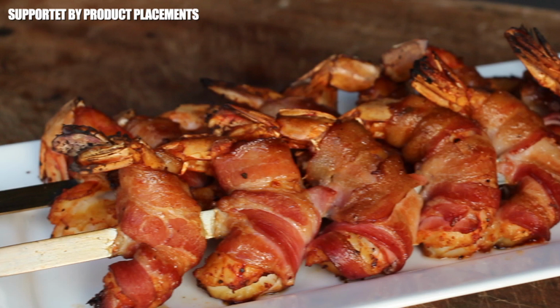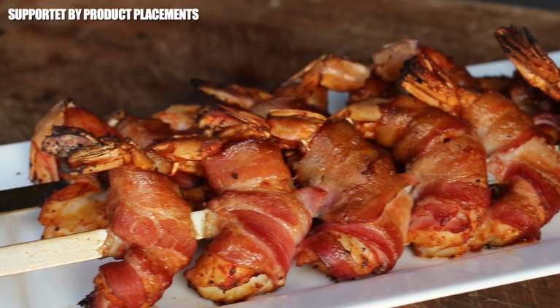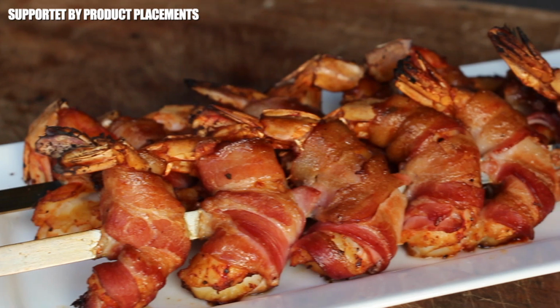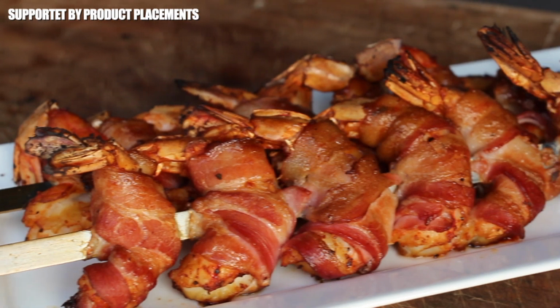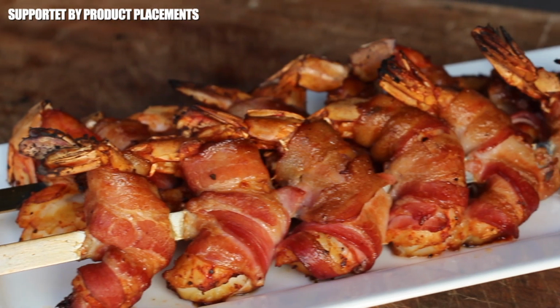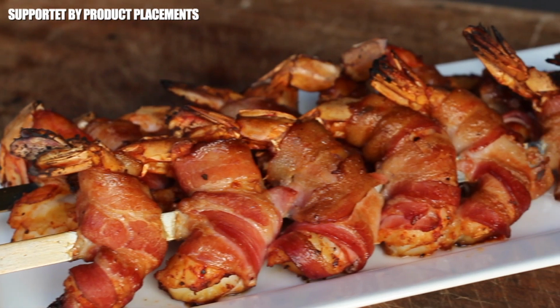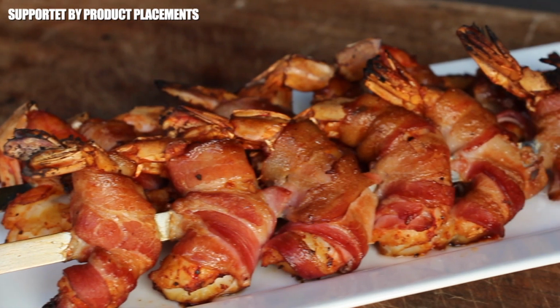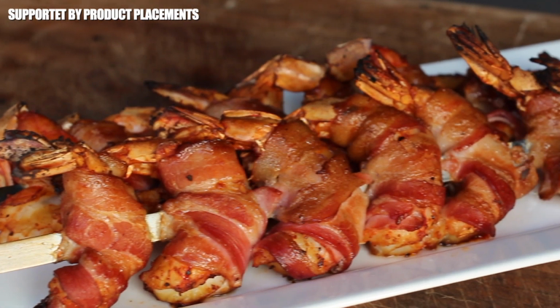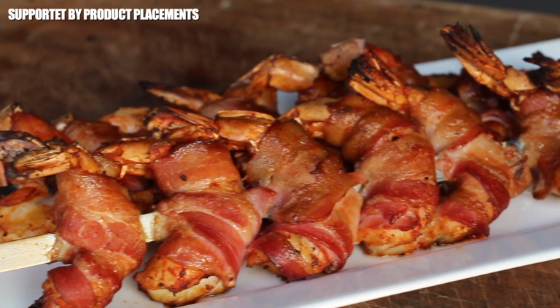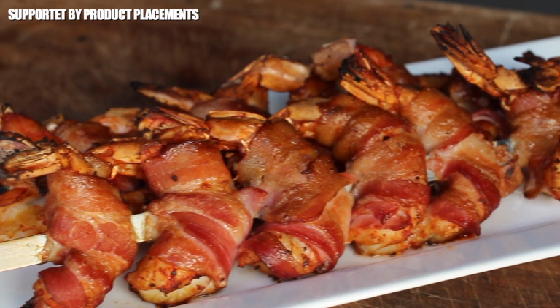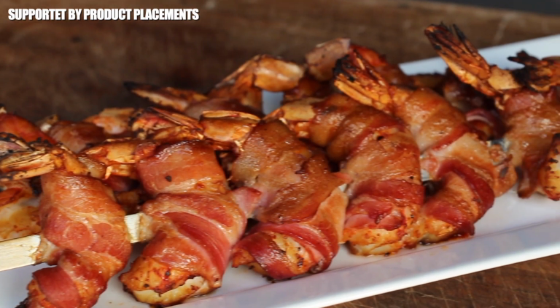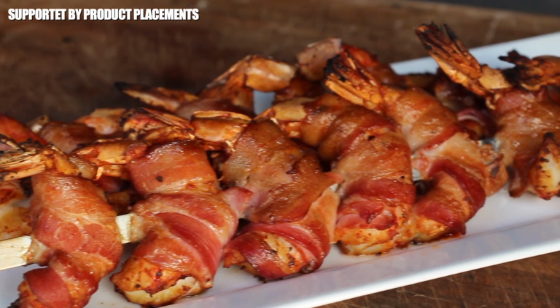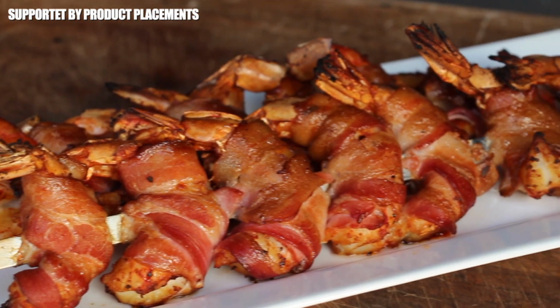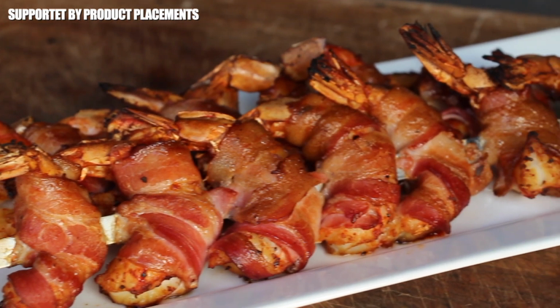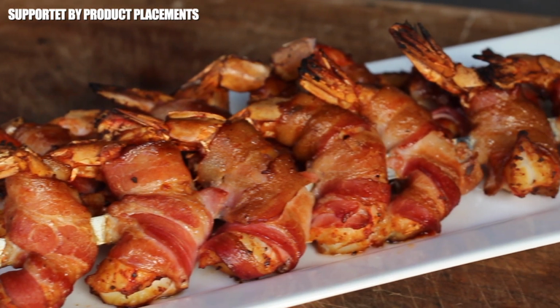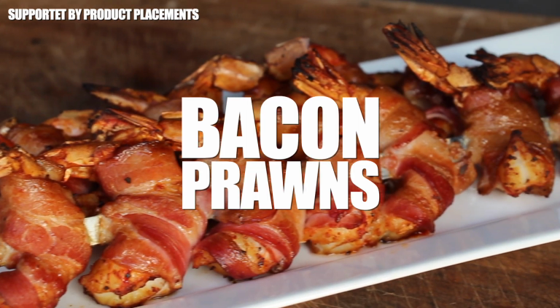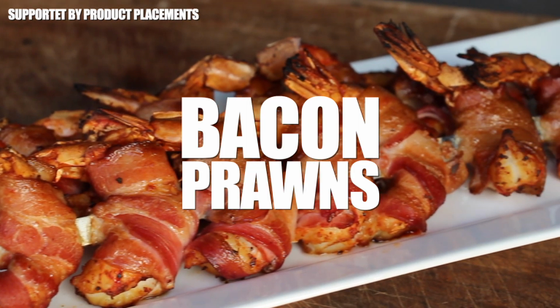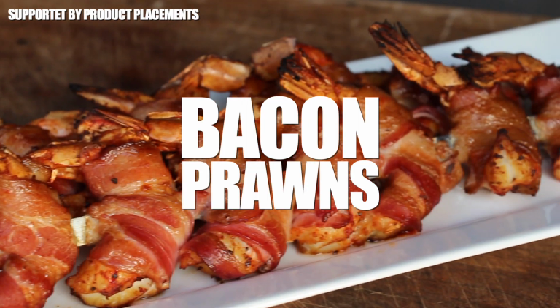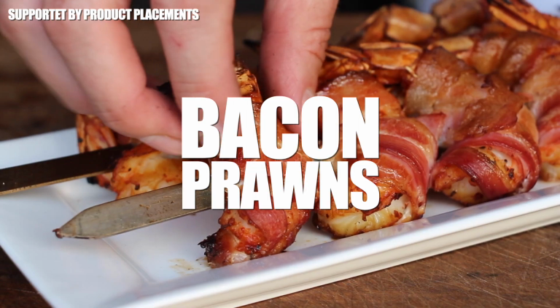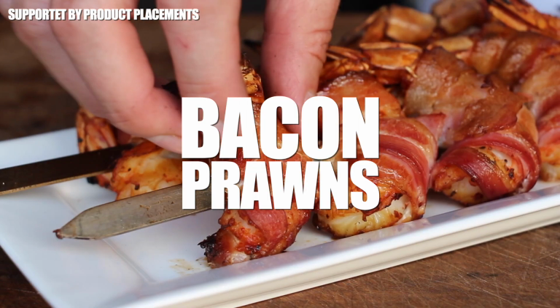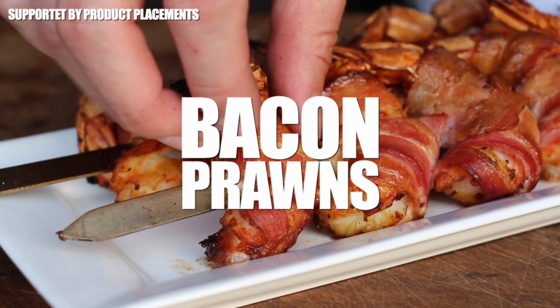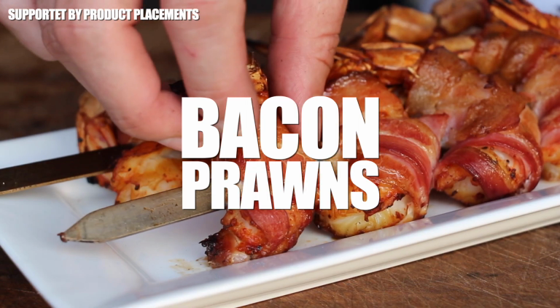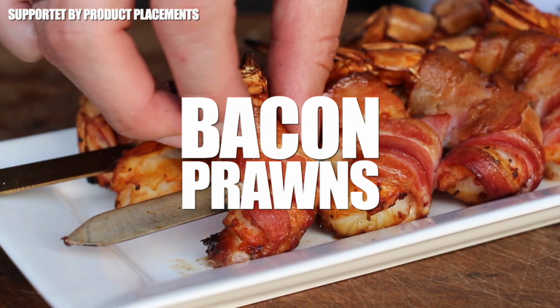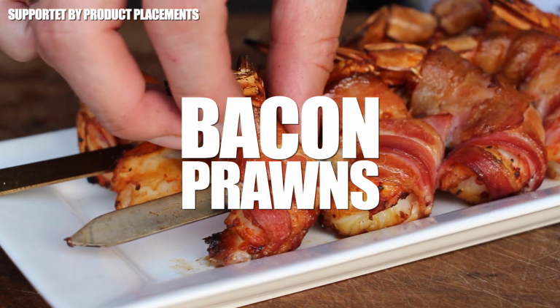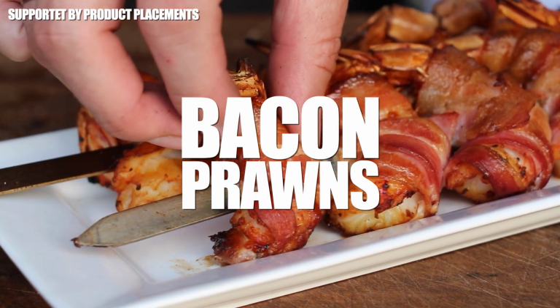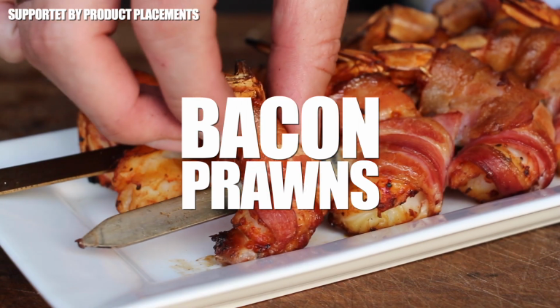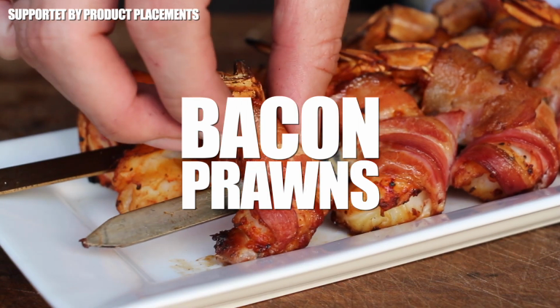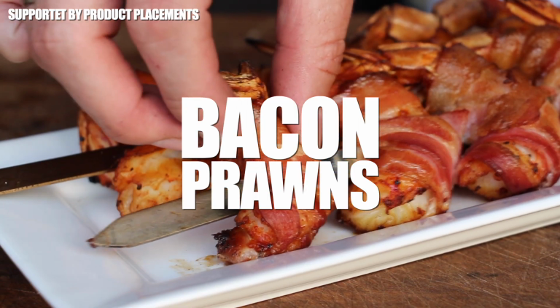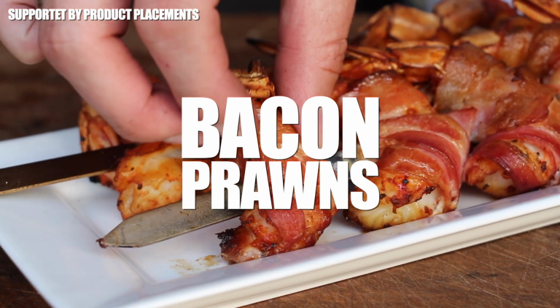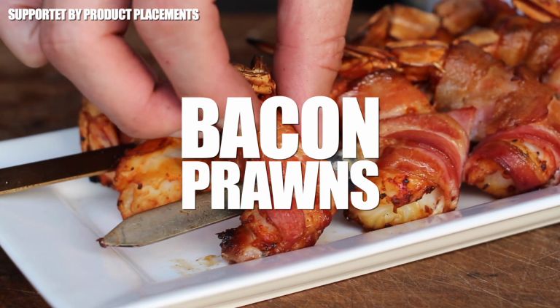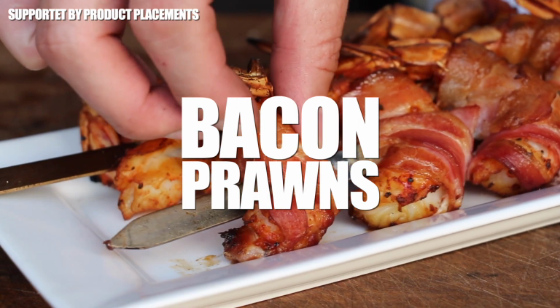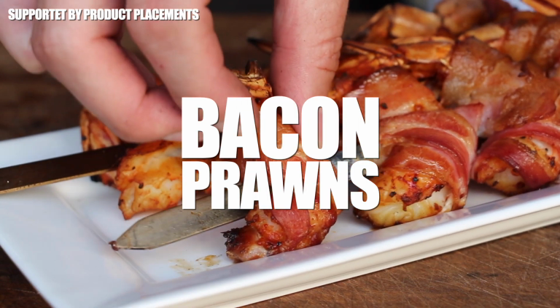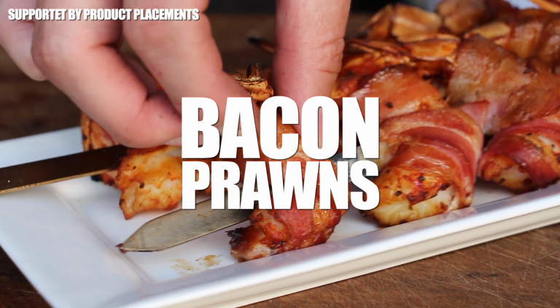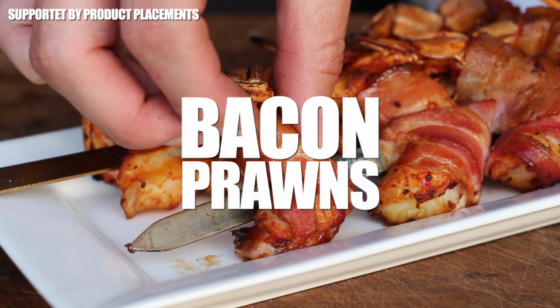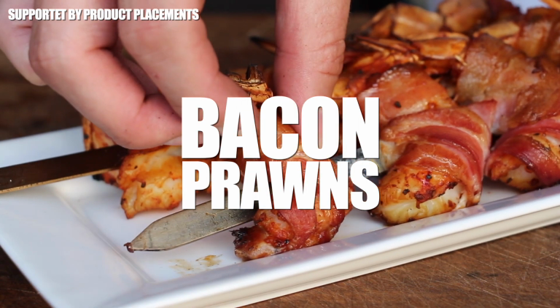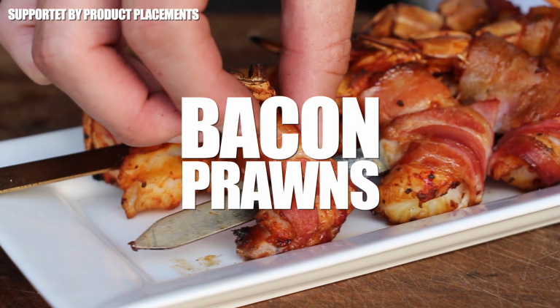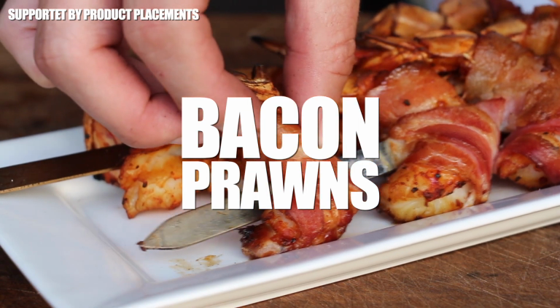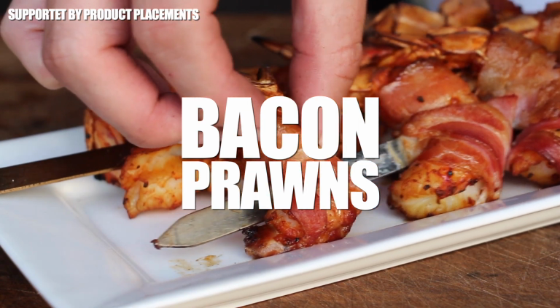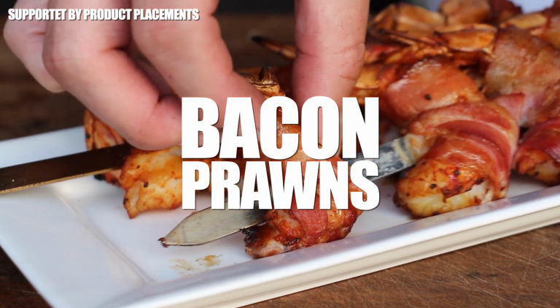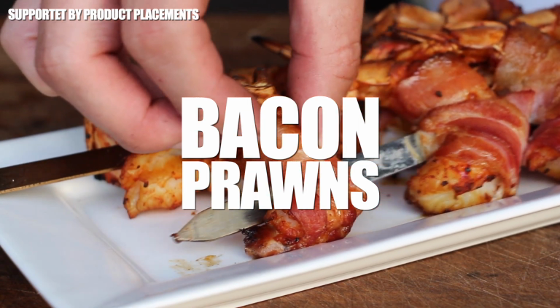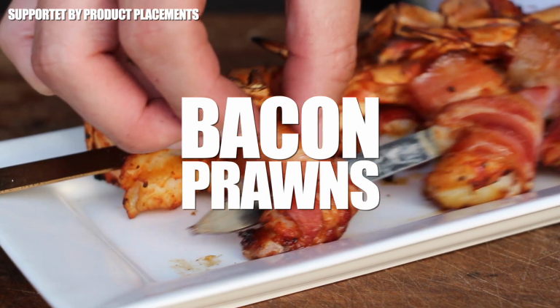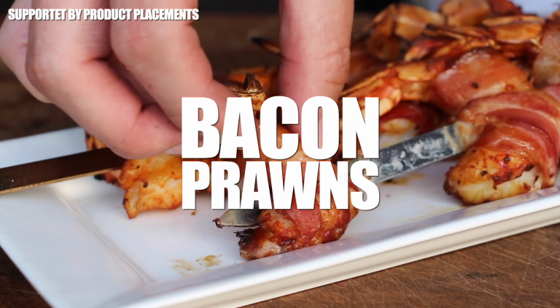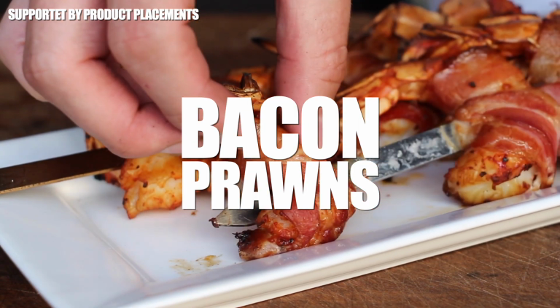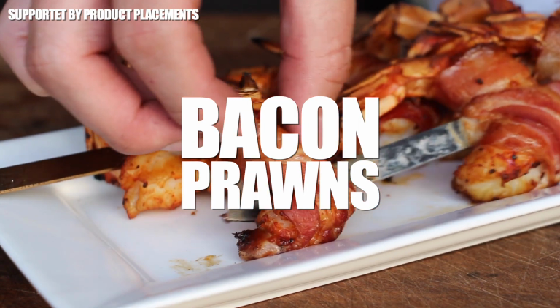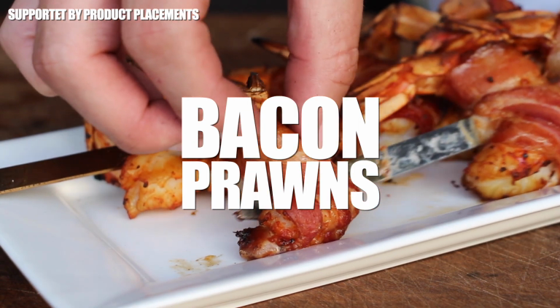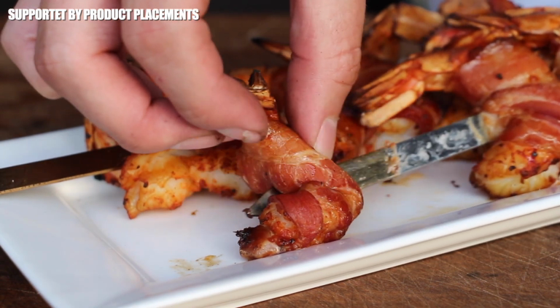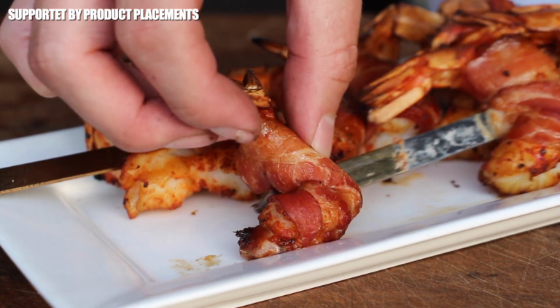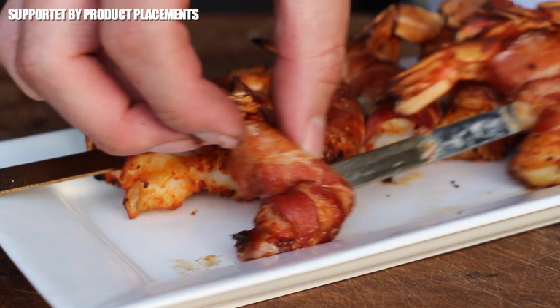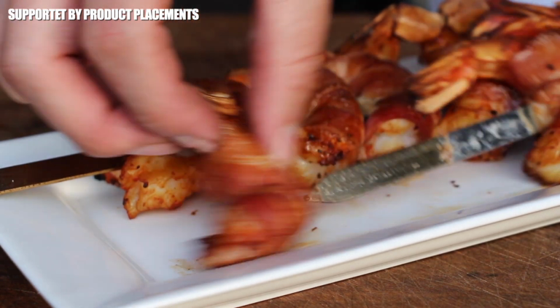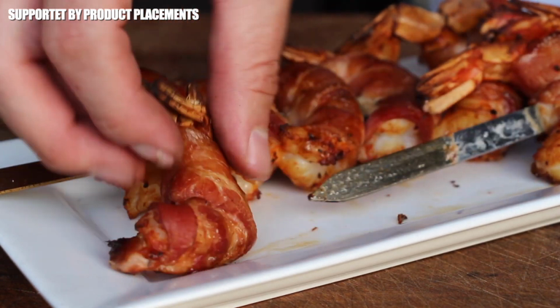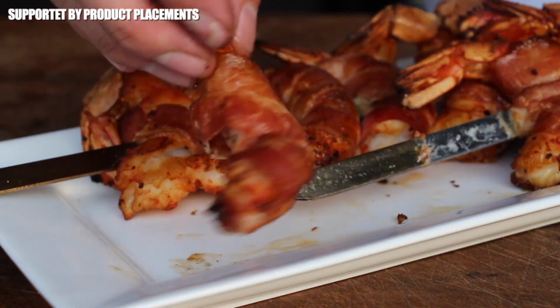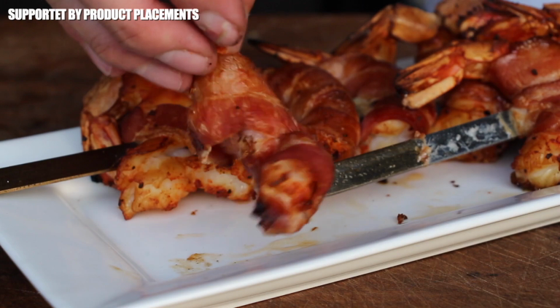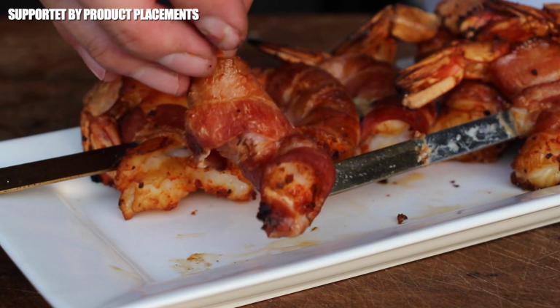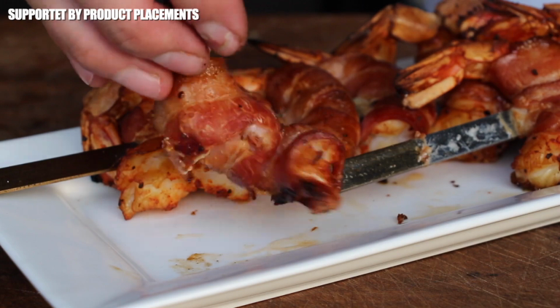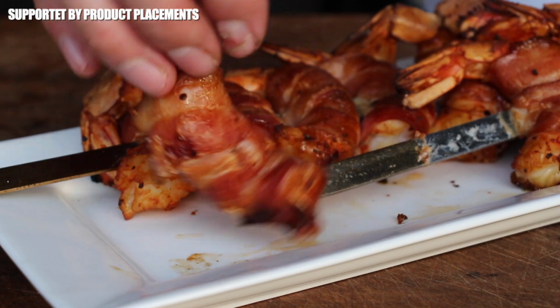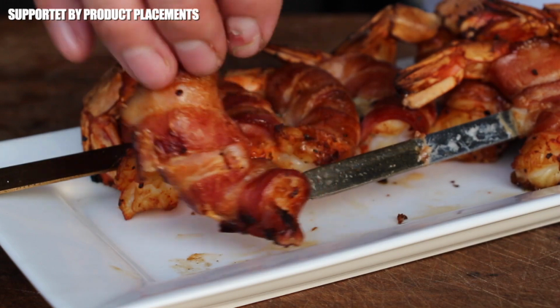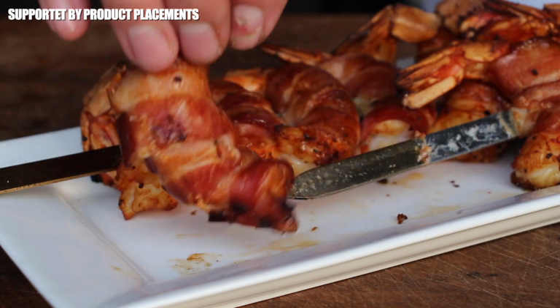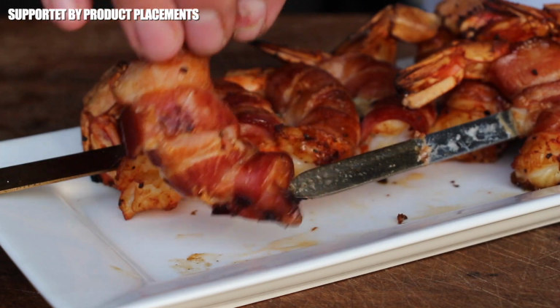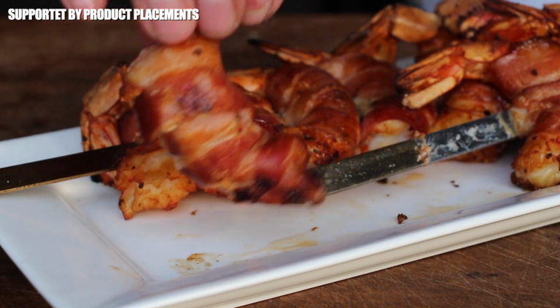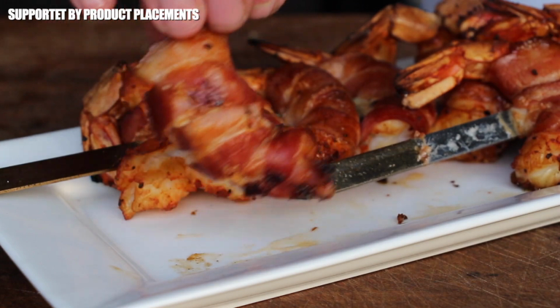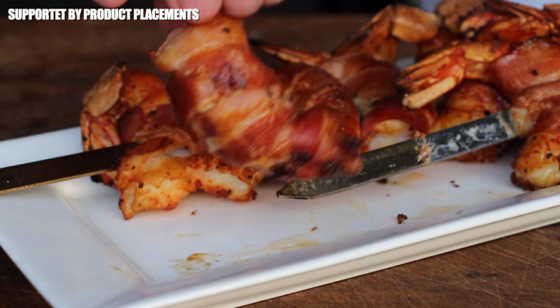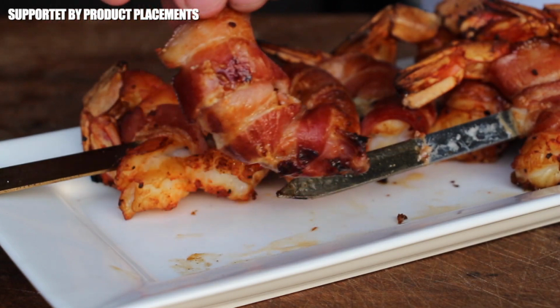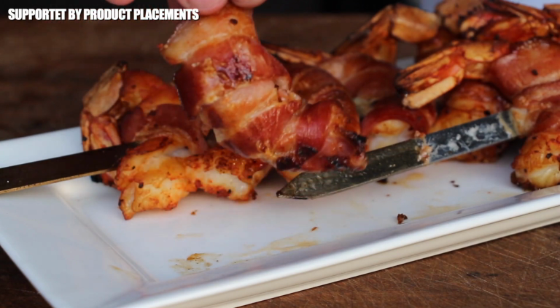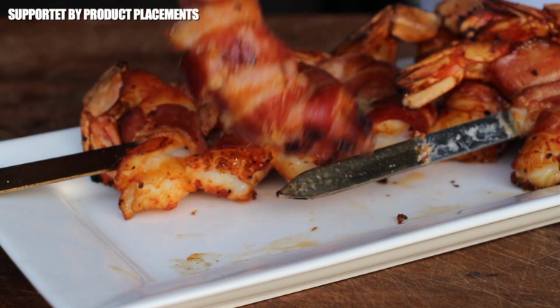Today we're making smoked bacon prawns and they are so delicious, so stay tuned.